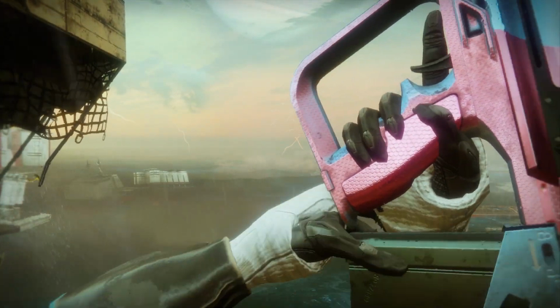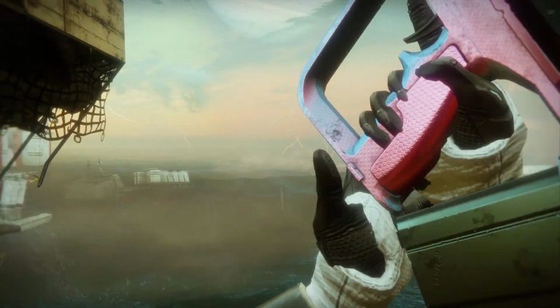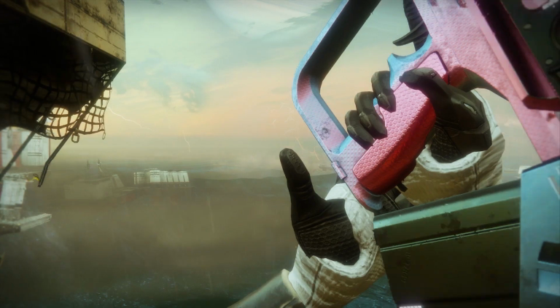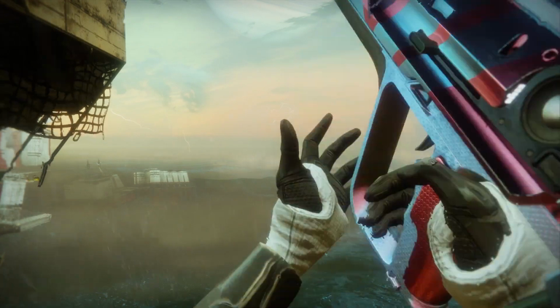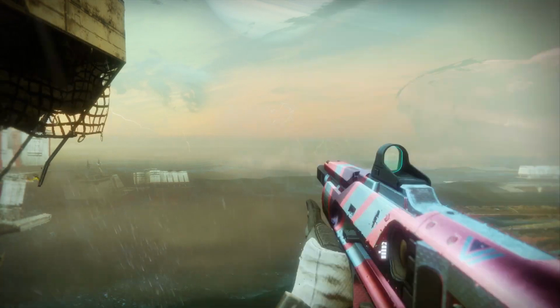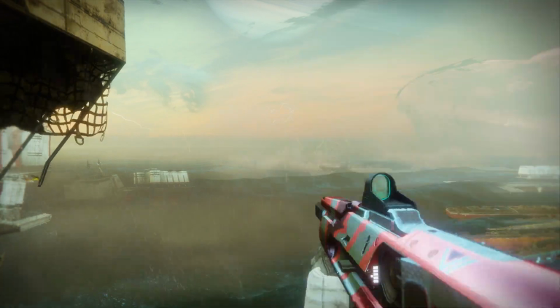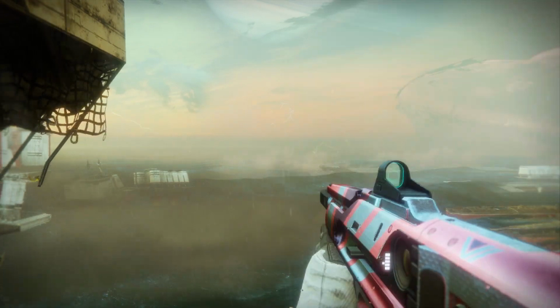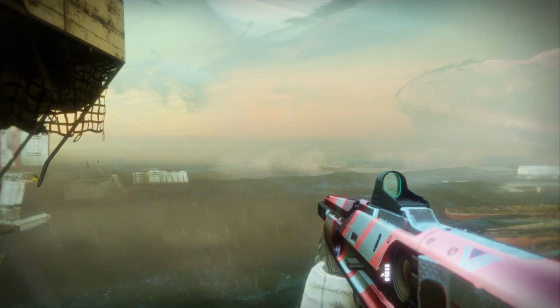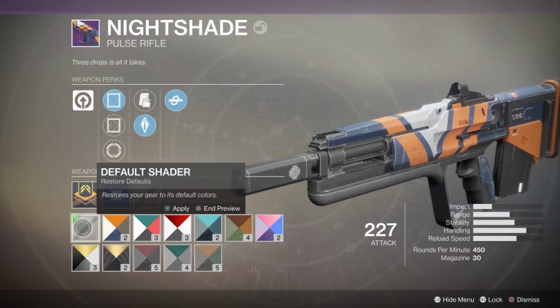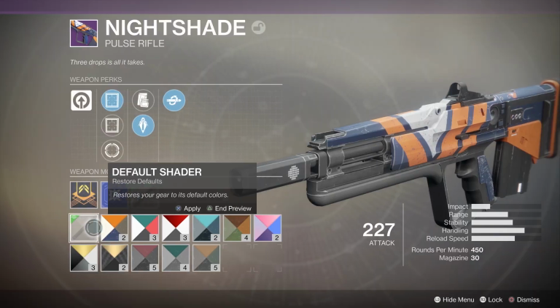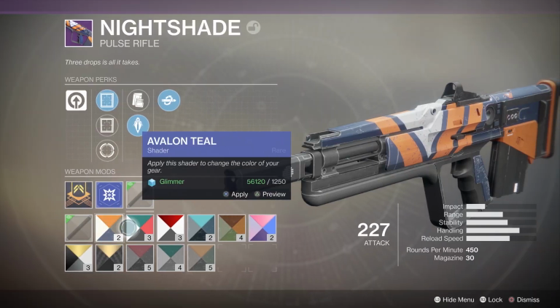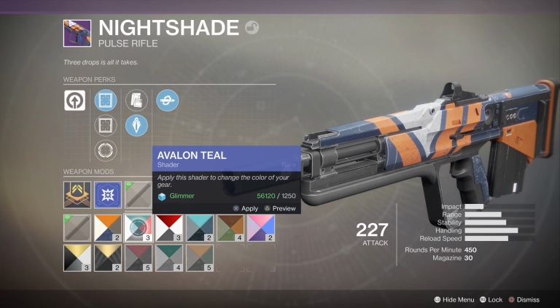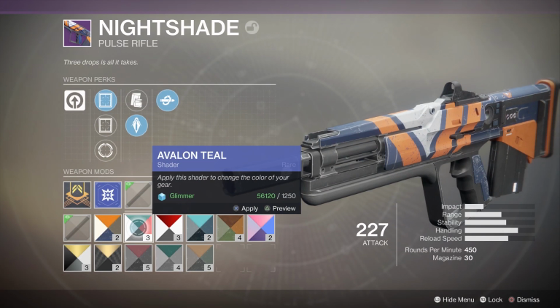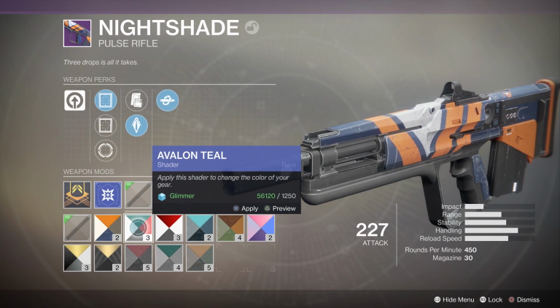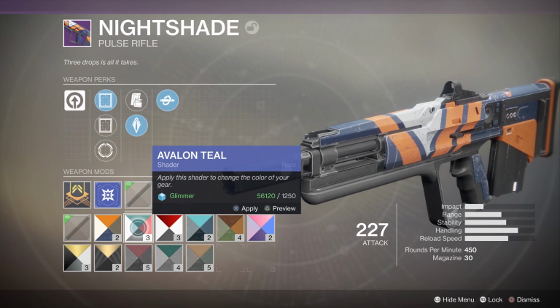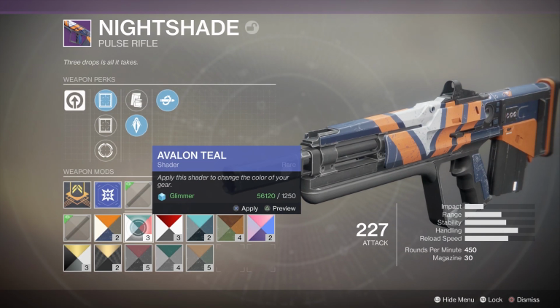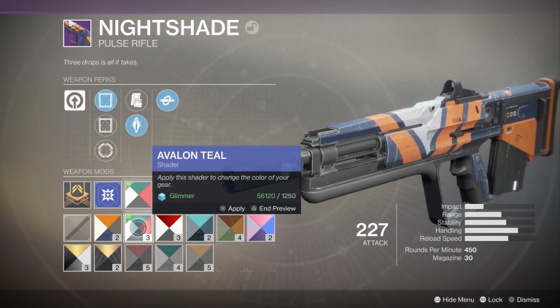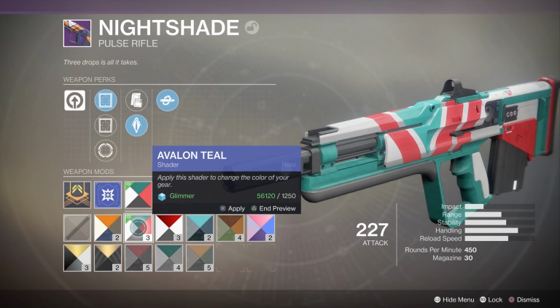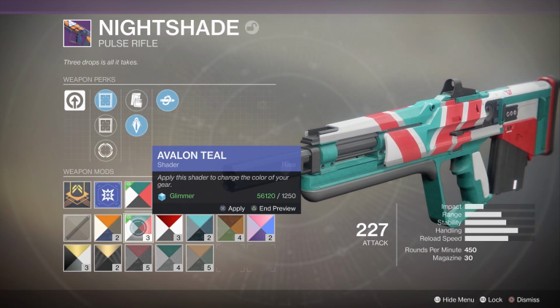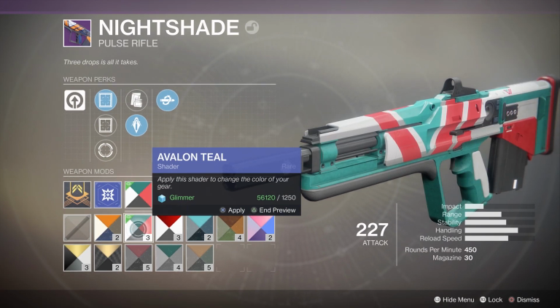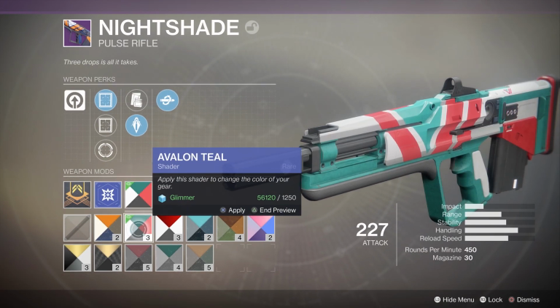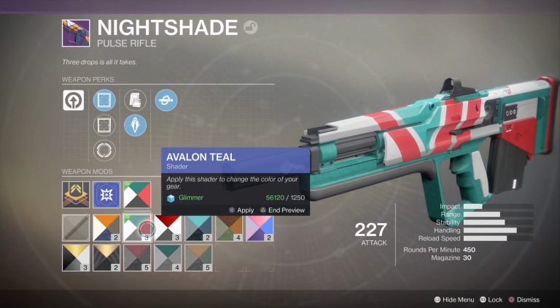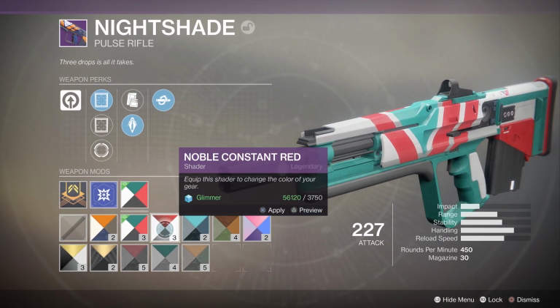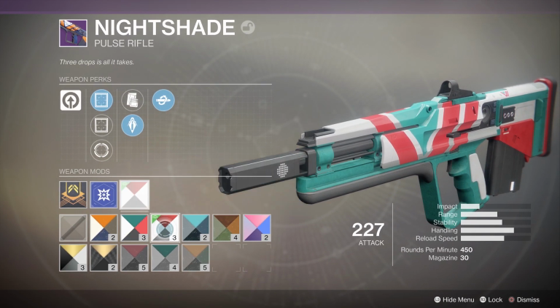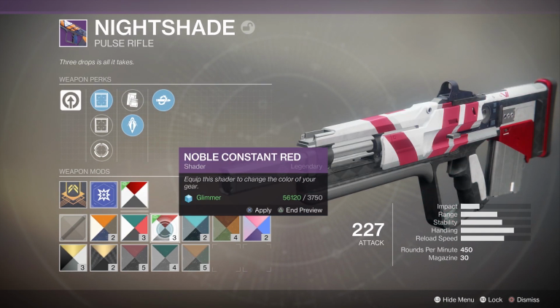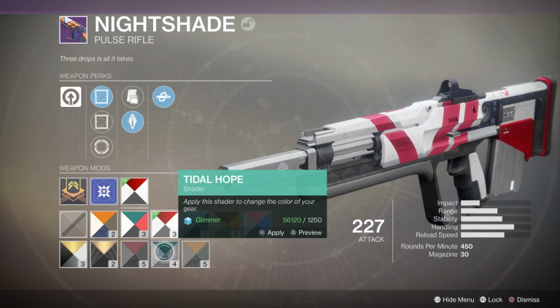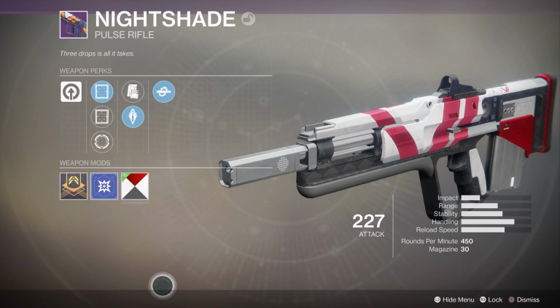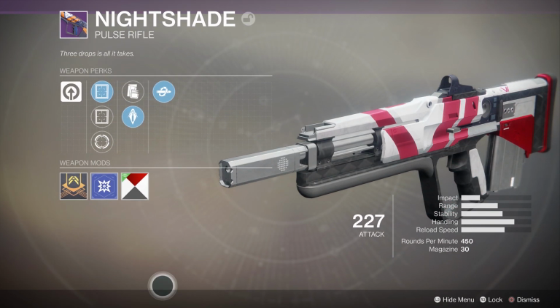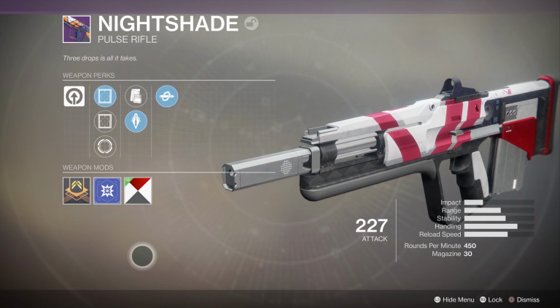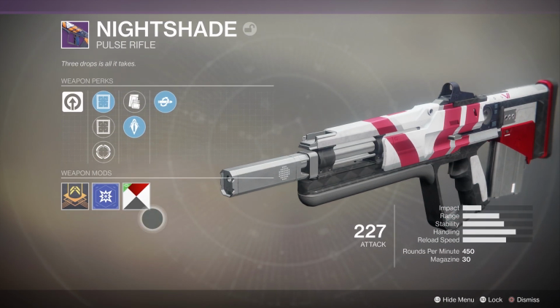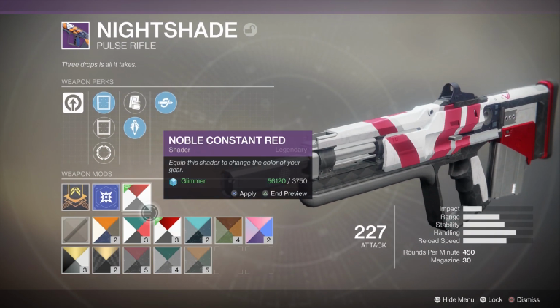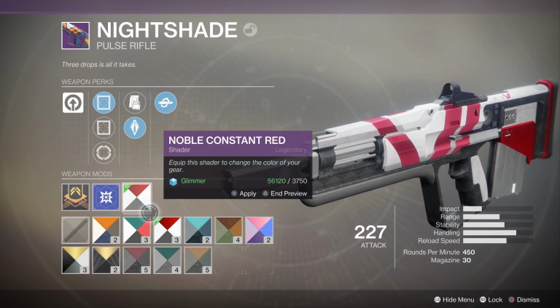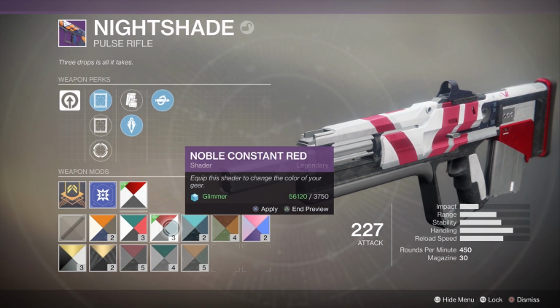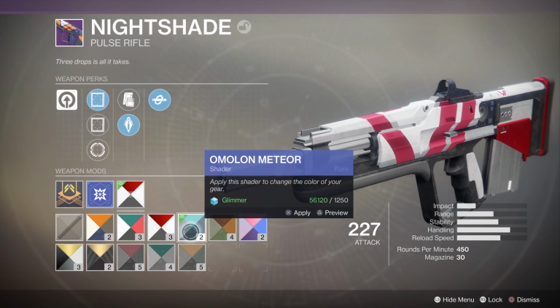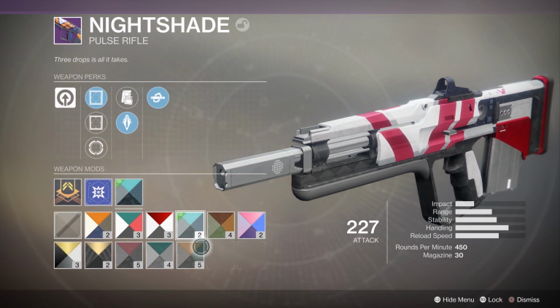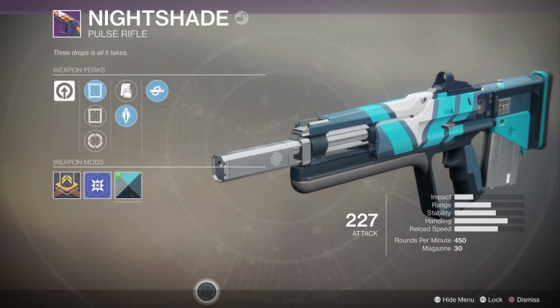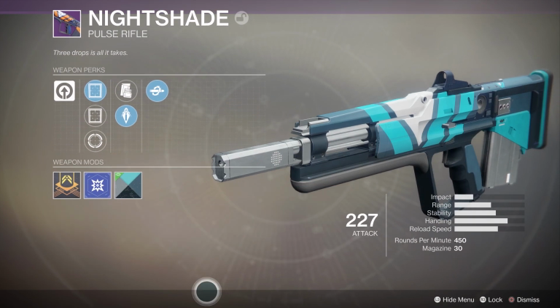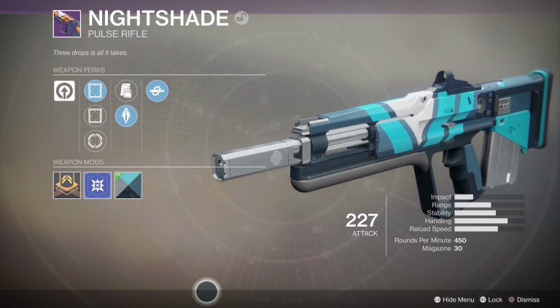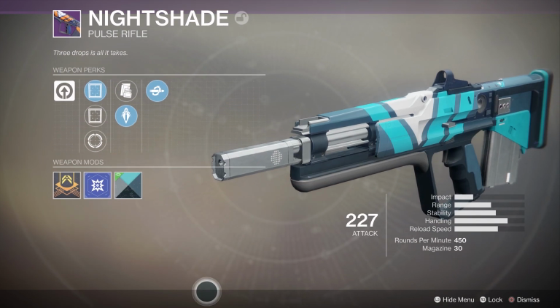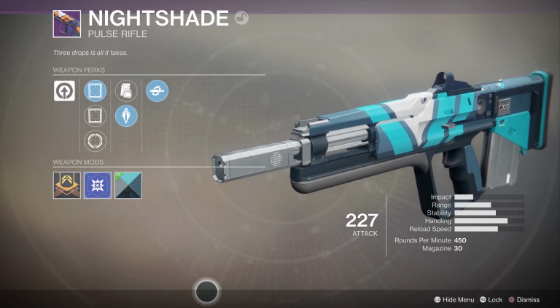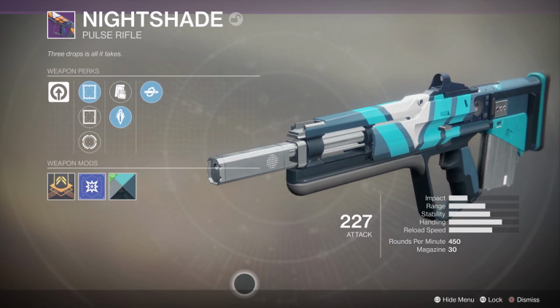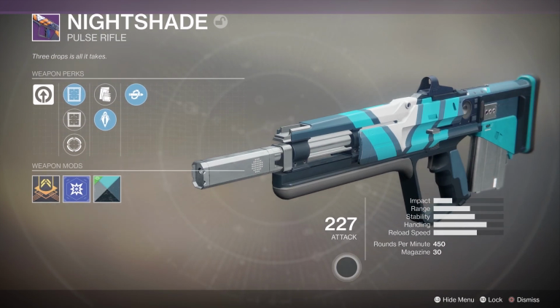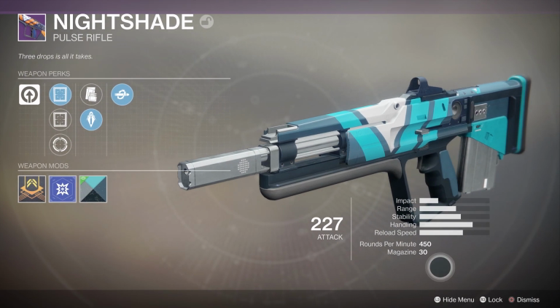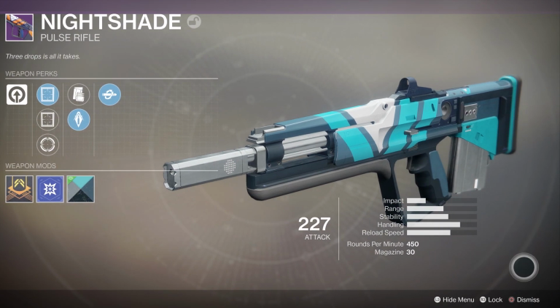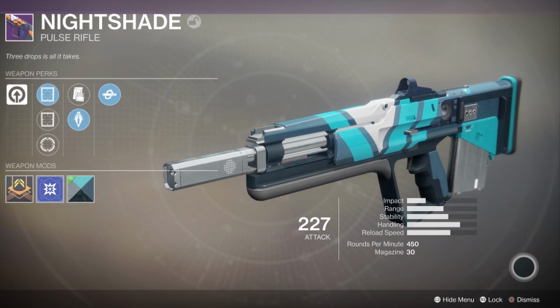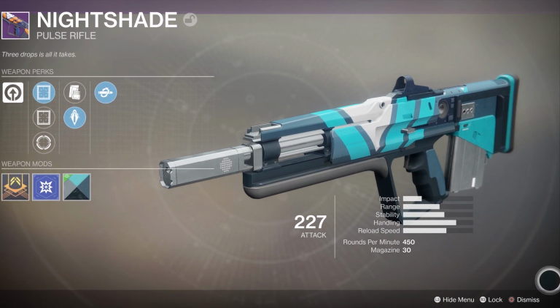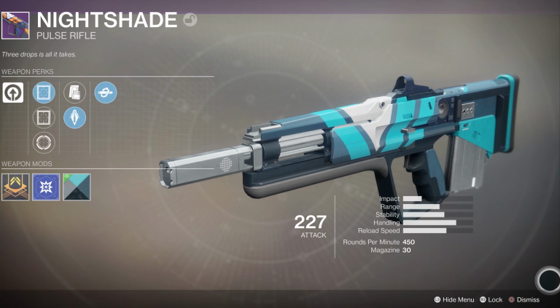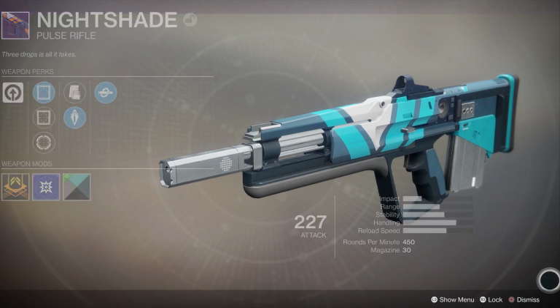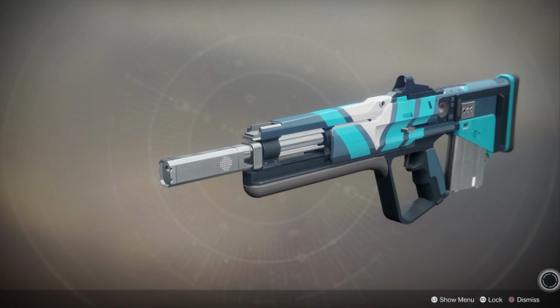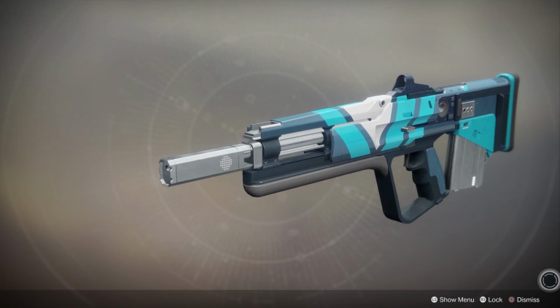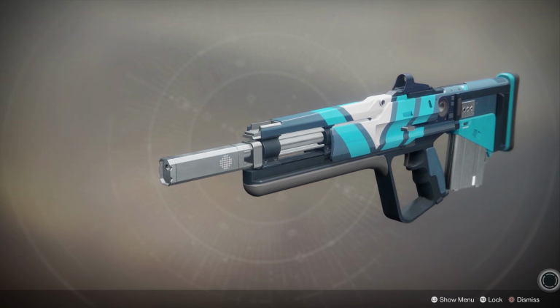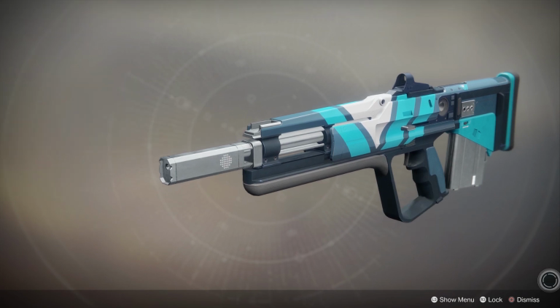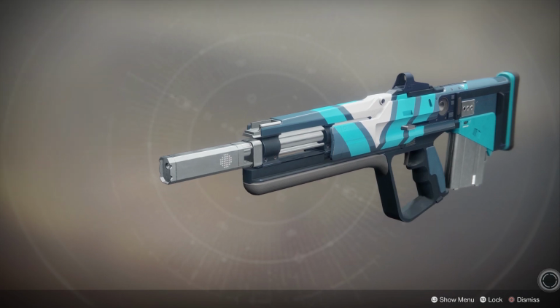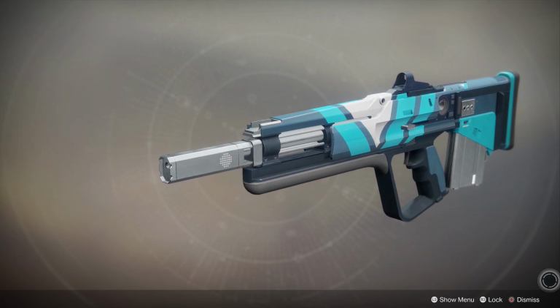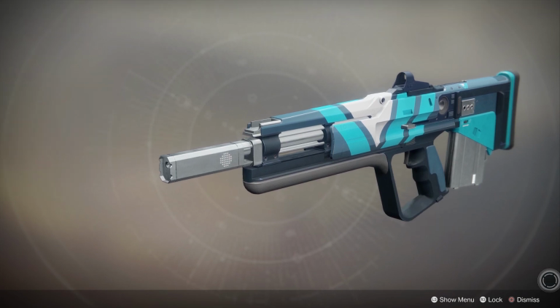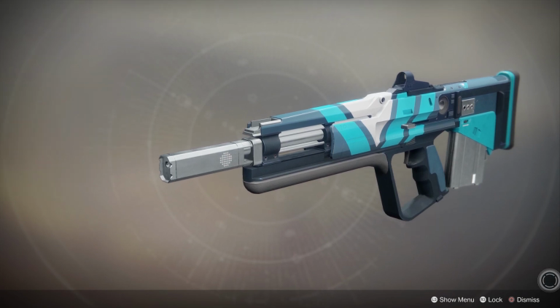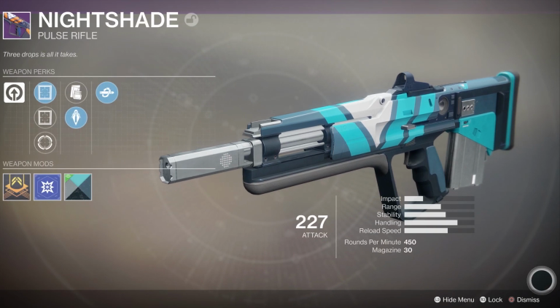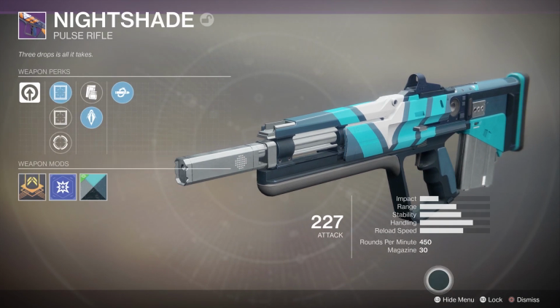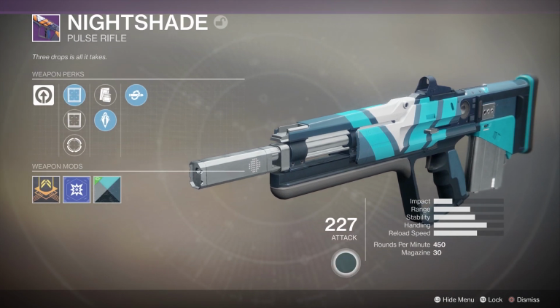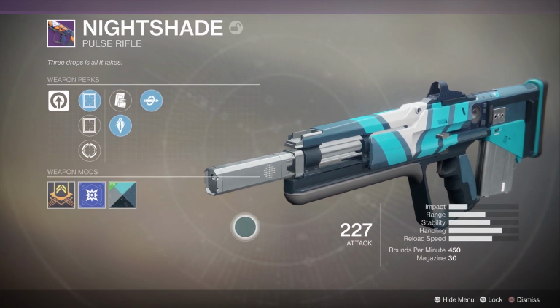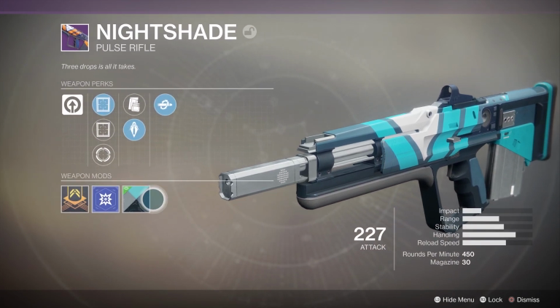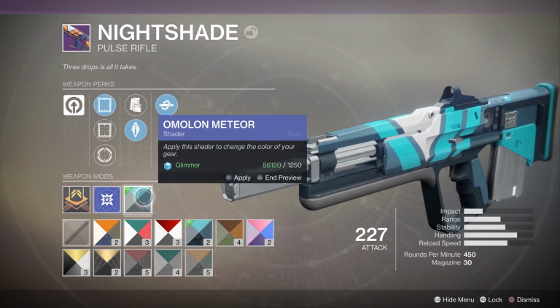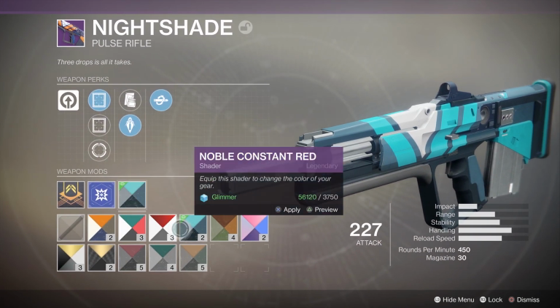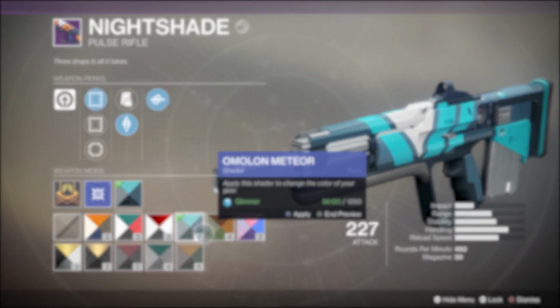If you've already accepted the reward, don't worry — there is a chance for the Nightshade to drop from your rank-ups with Zavala by doing strikes.